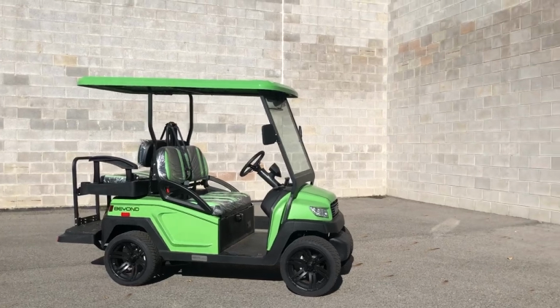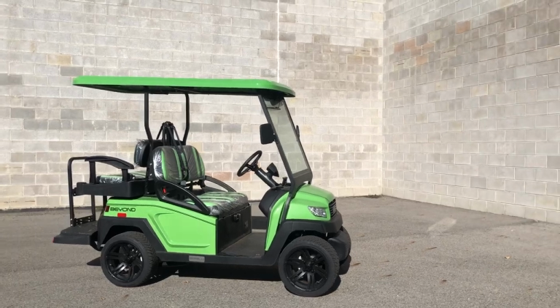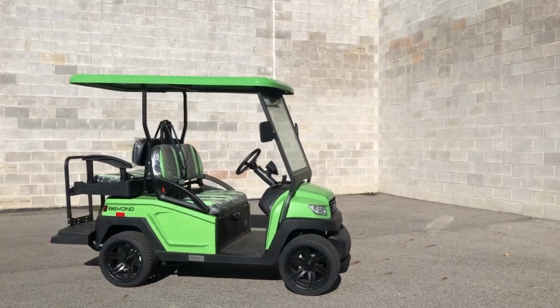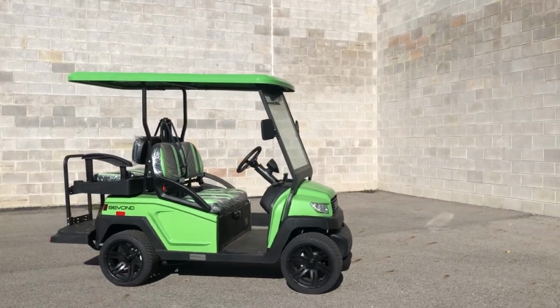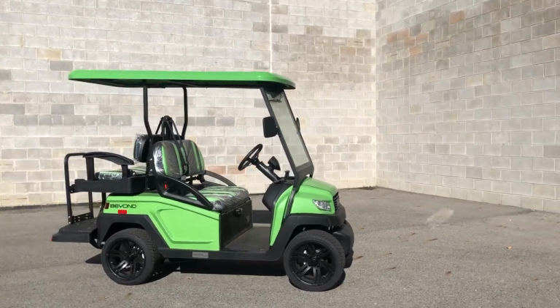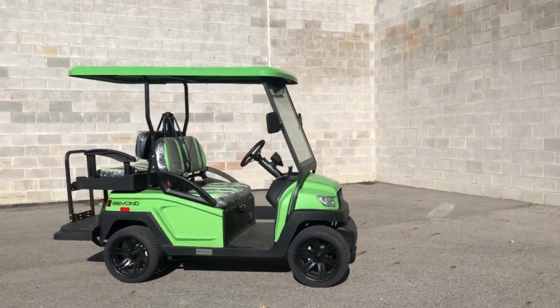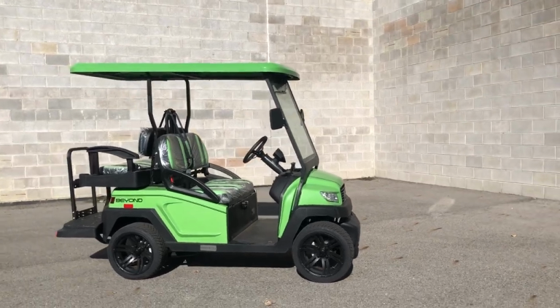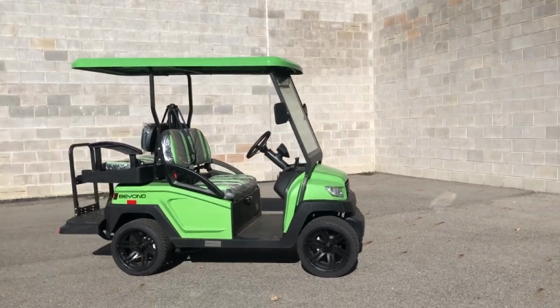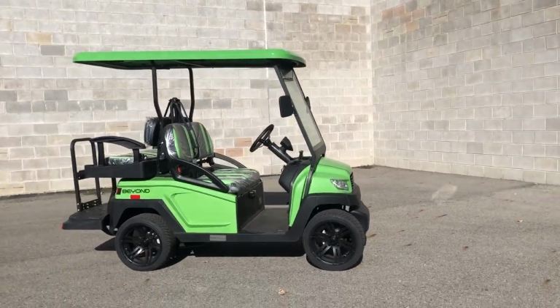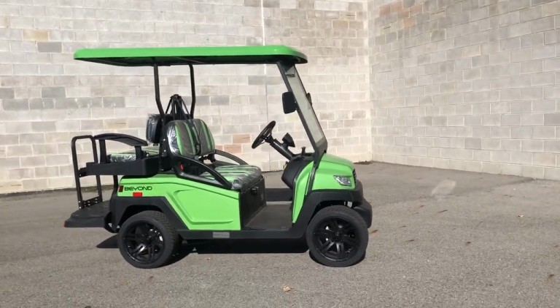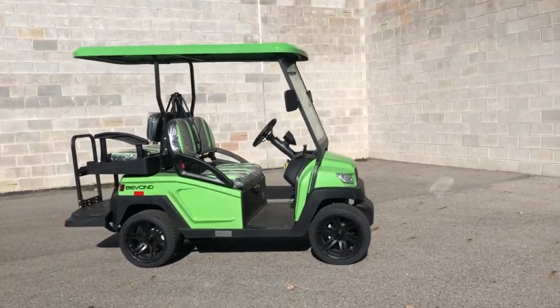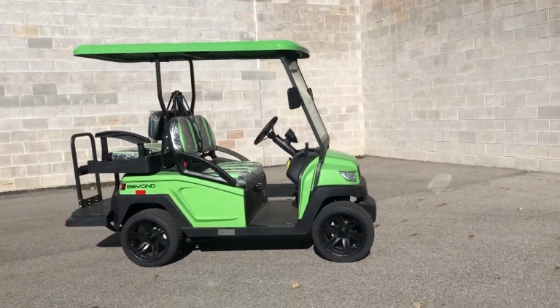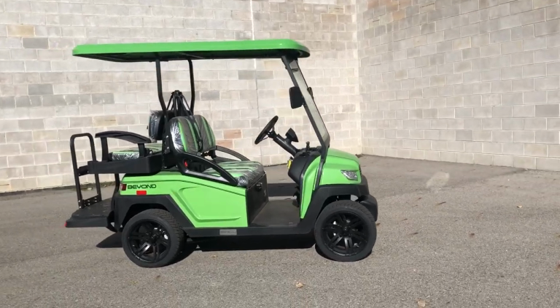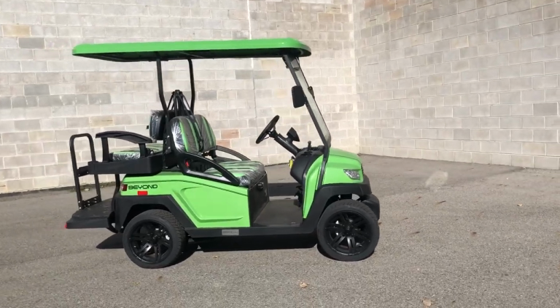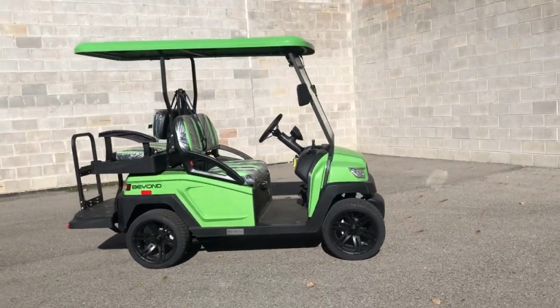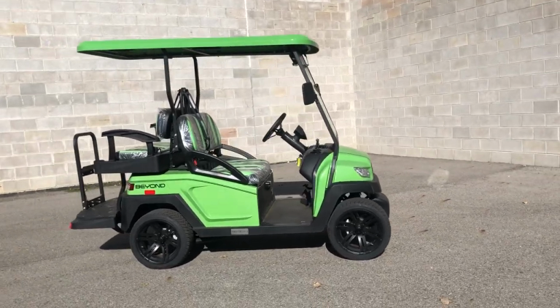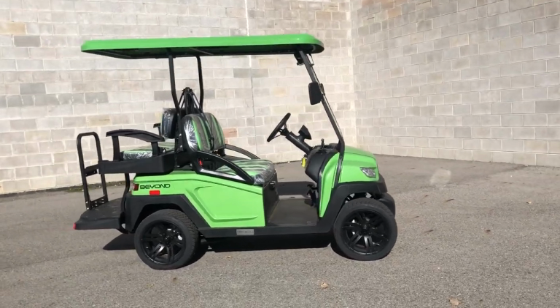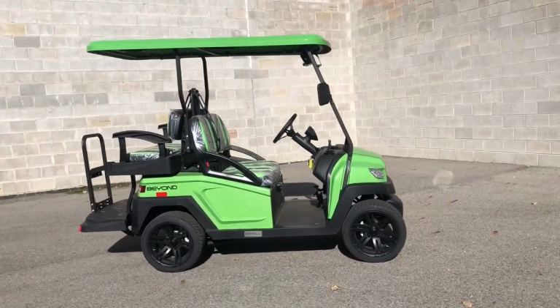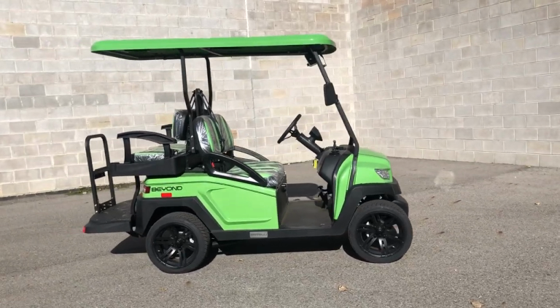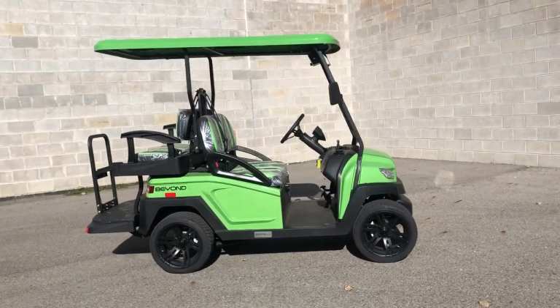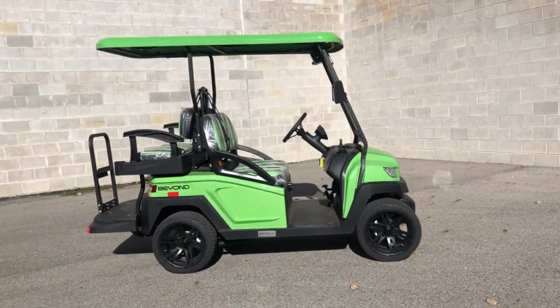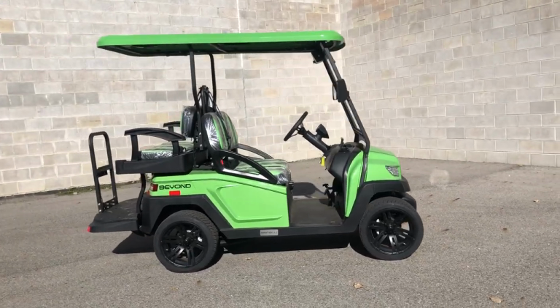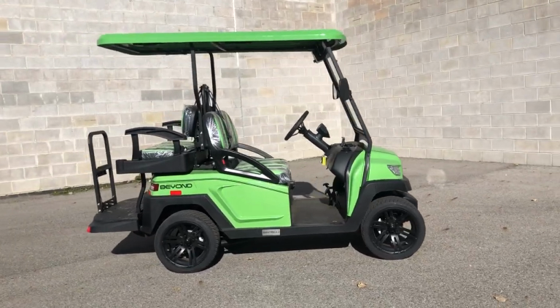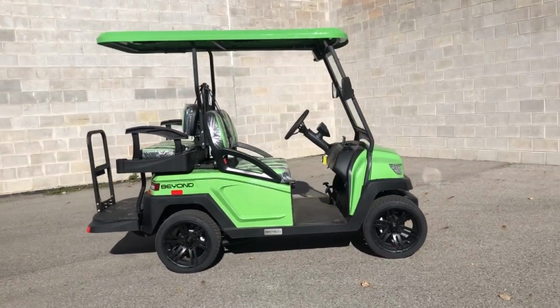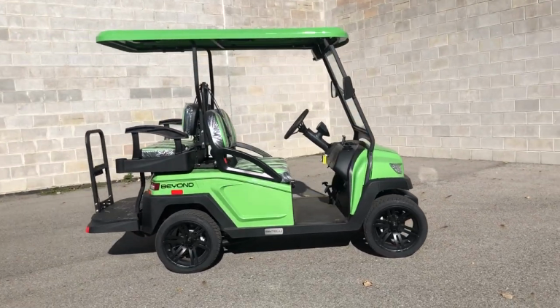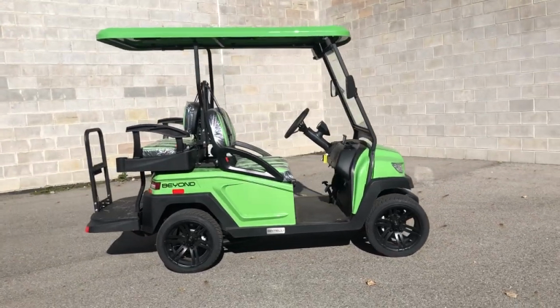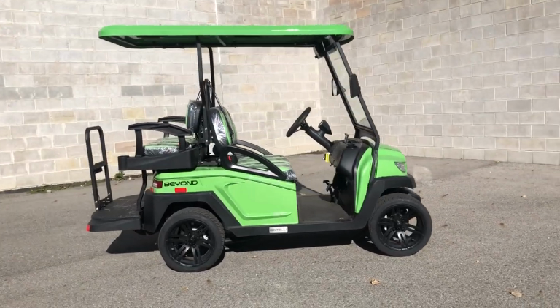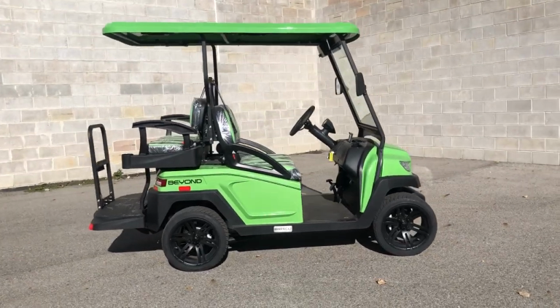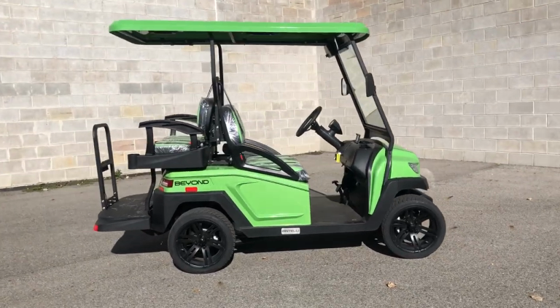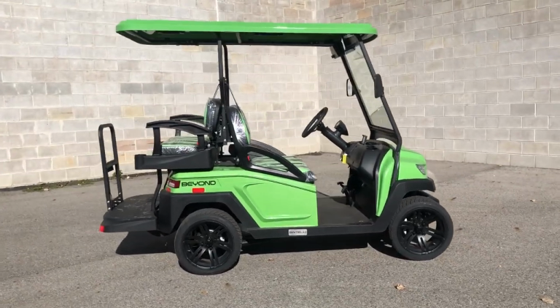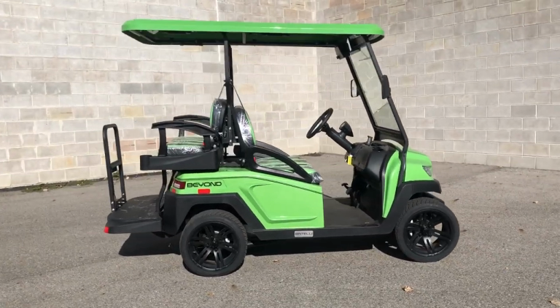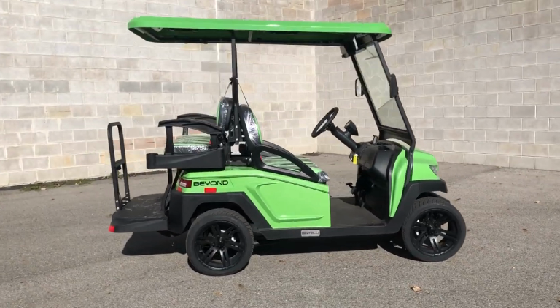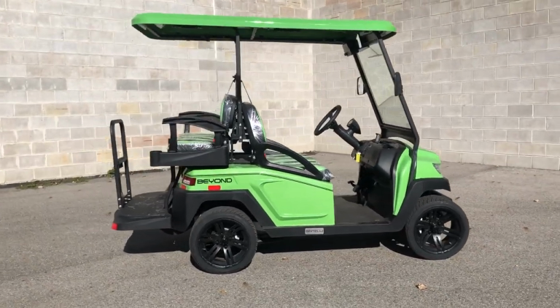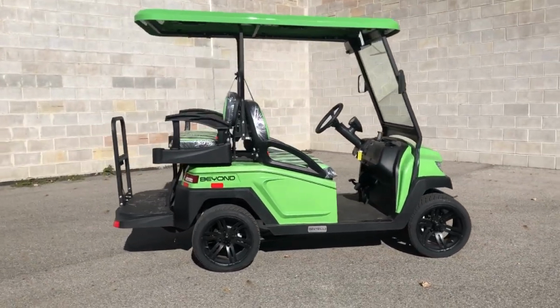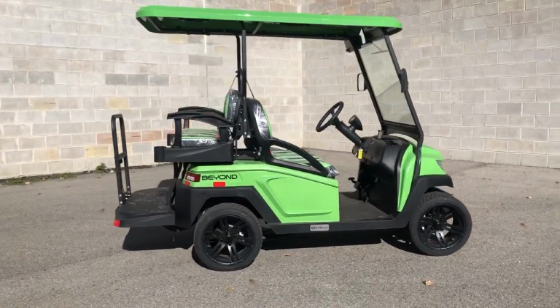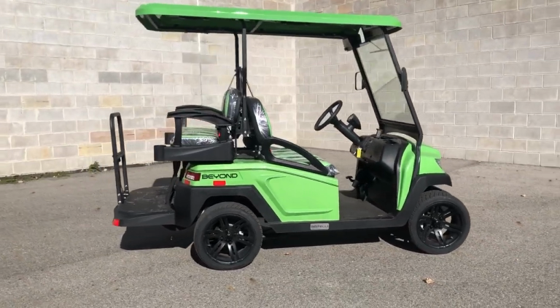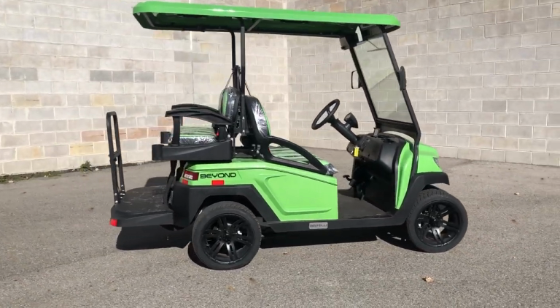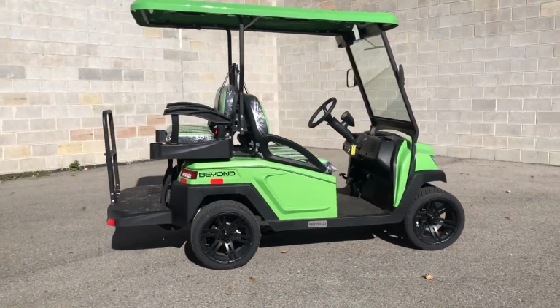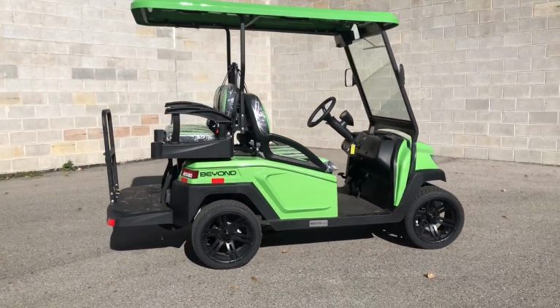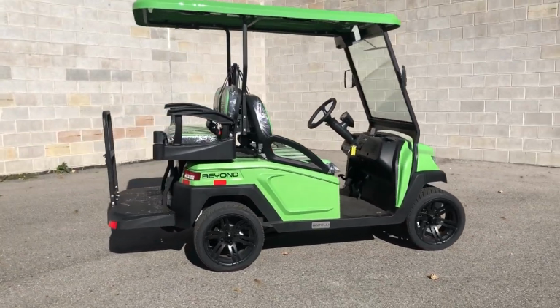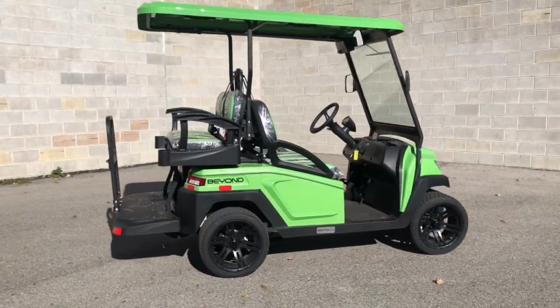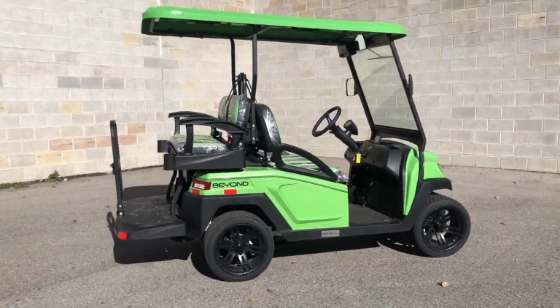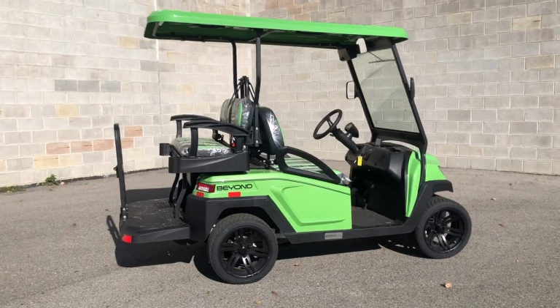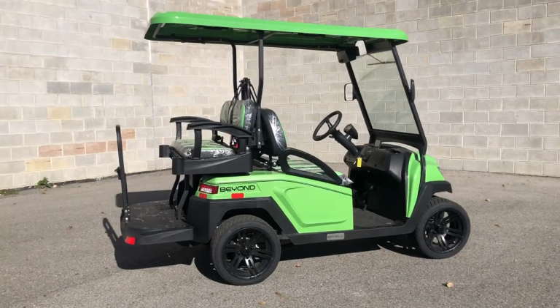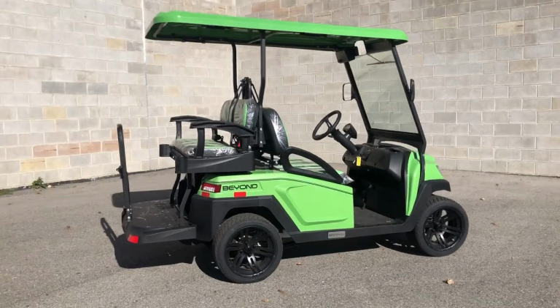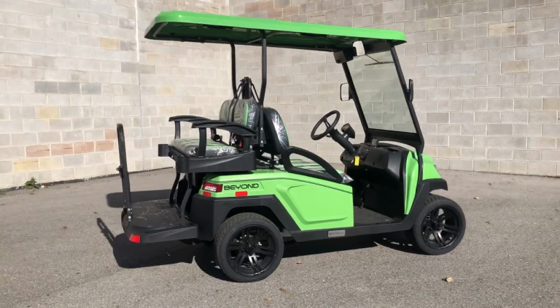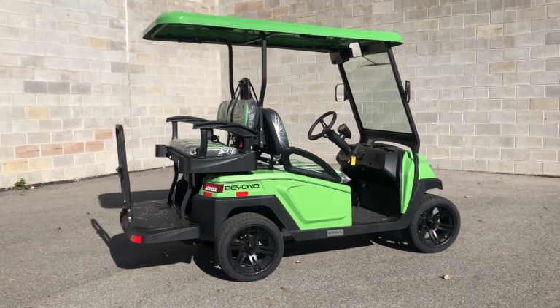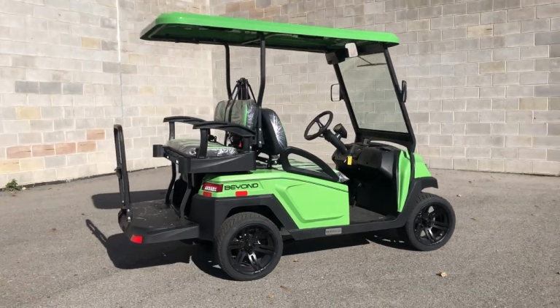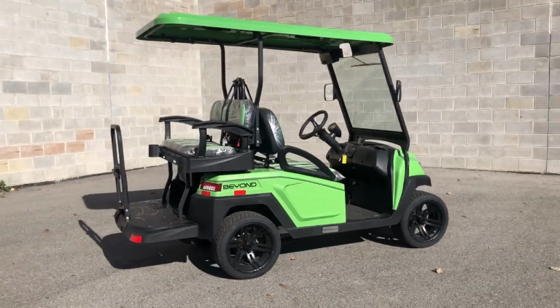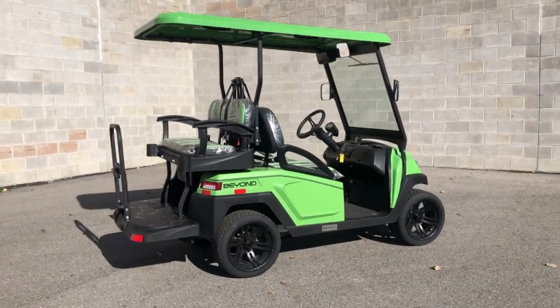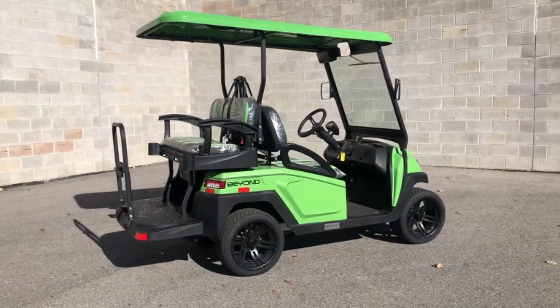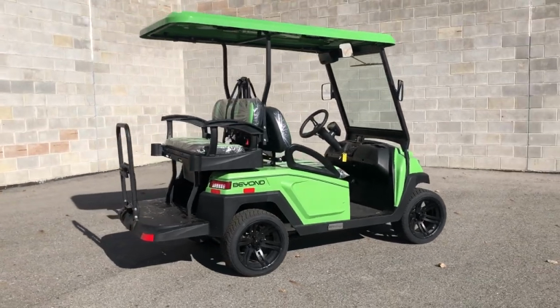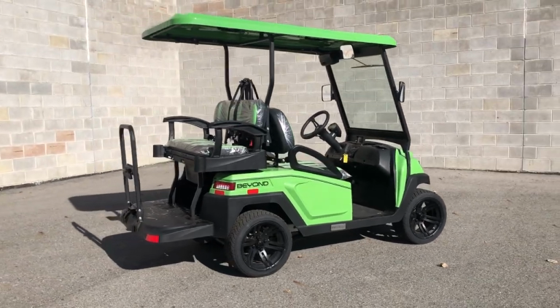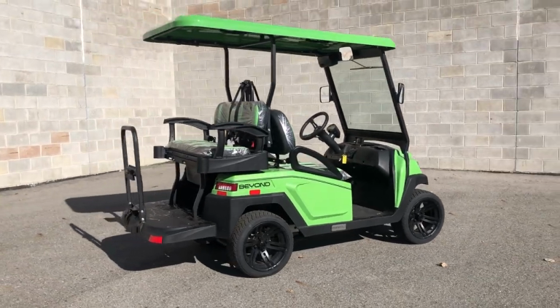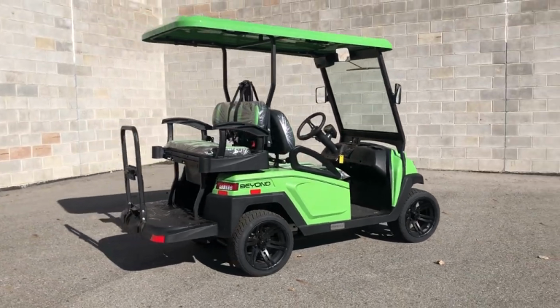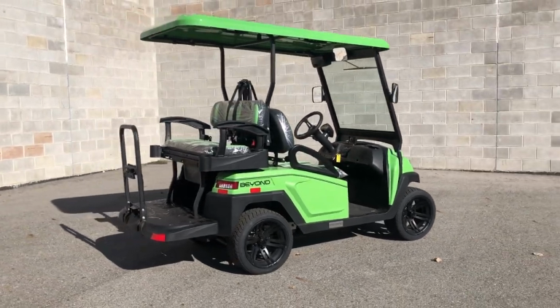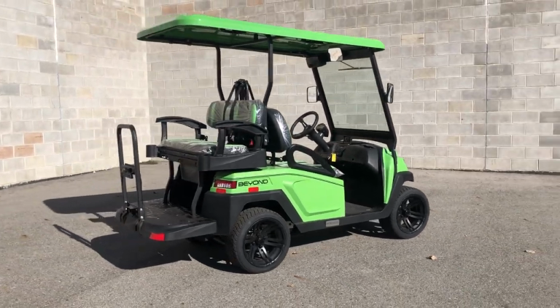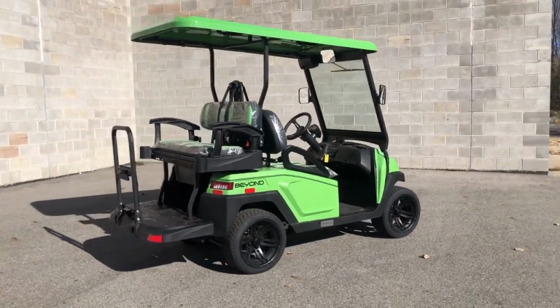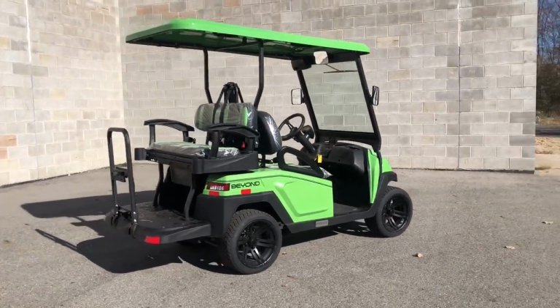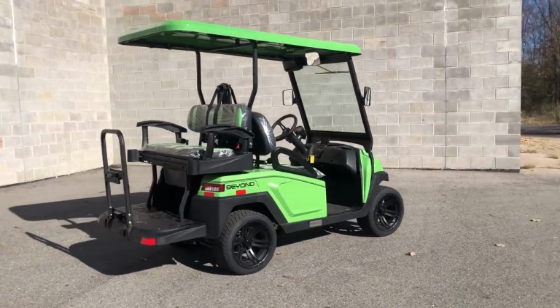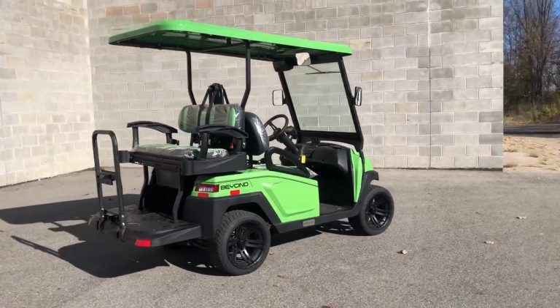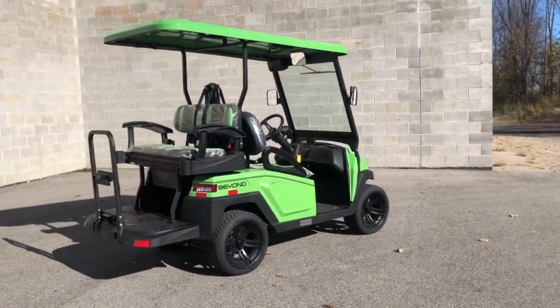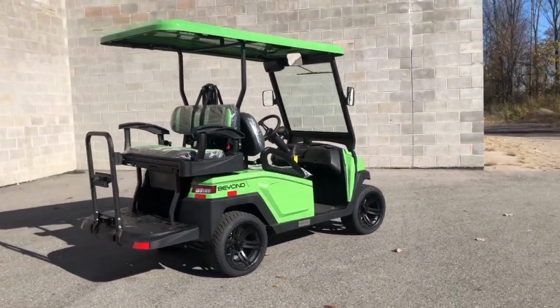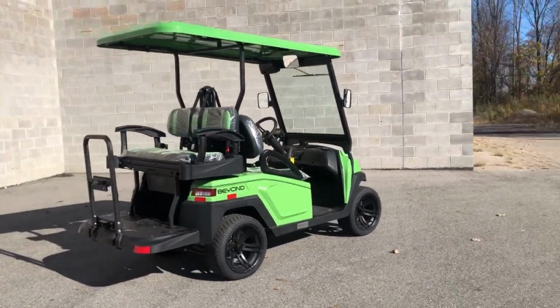Hey guys, ProveOfPowerSports.com here doing some videos on some Bintelli Beyond golf carts. This one here is a non-lifted model 4-seater.